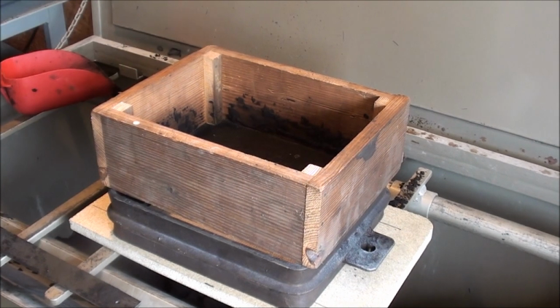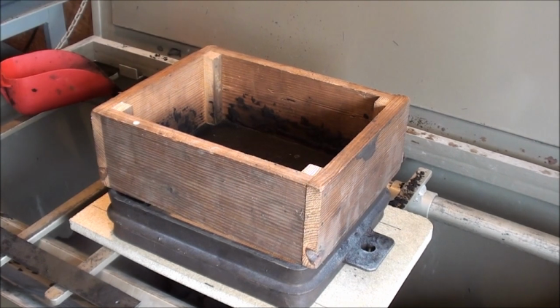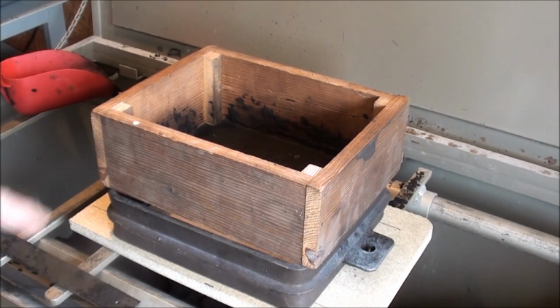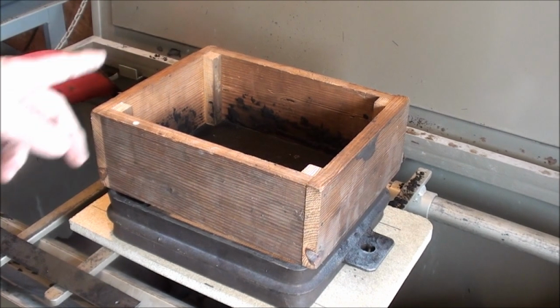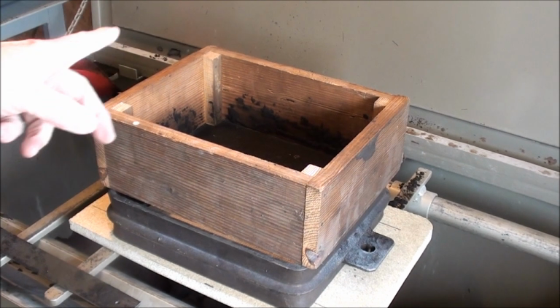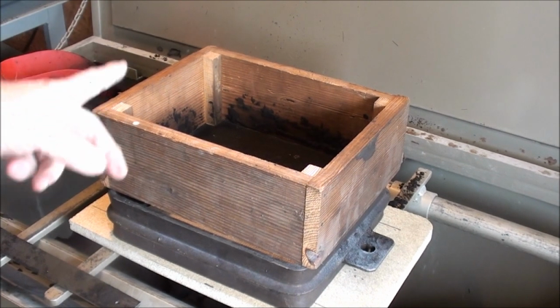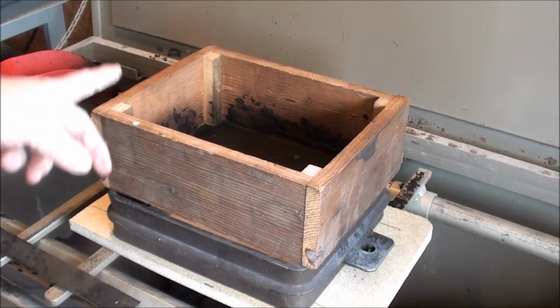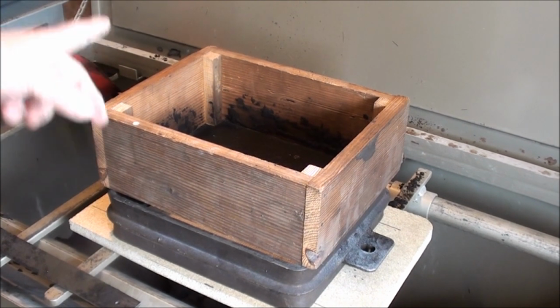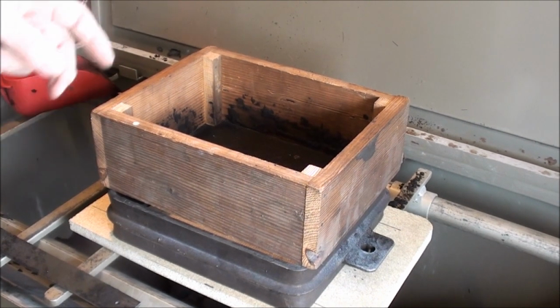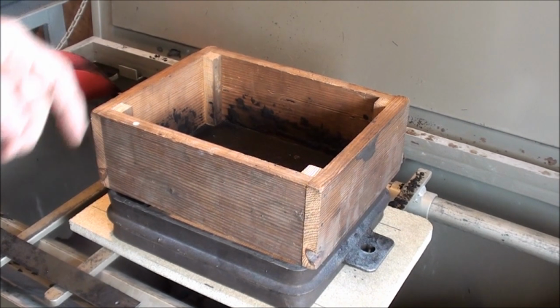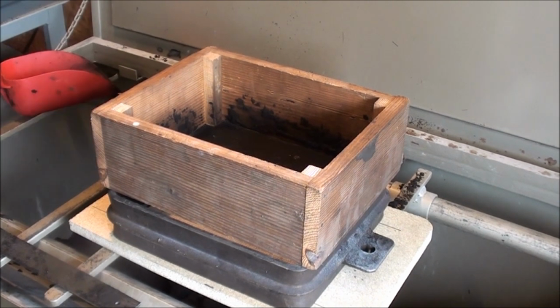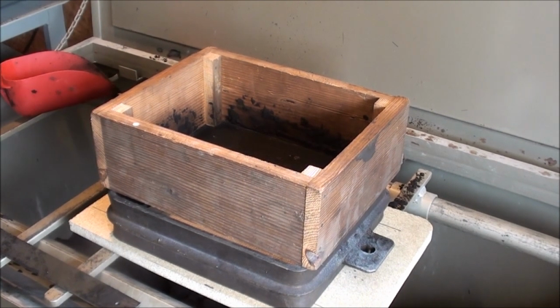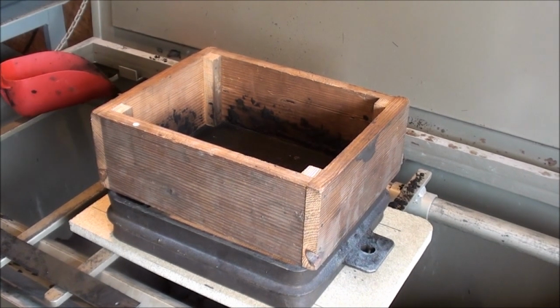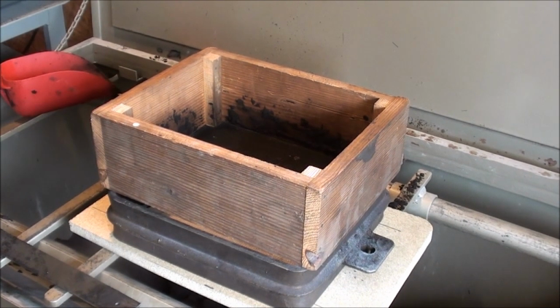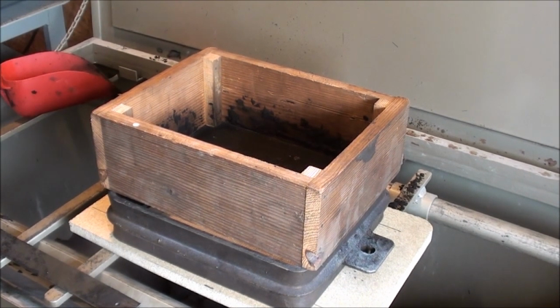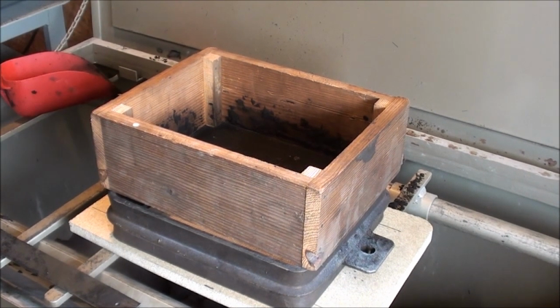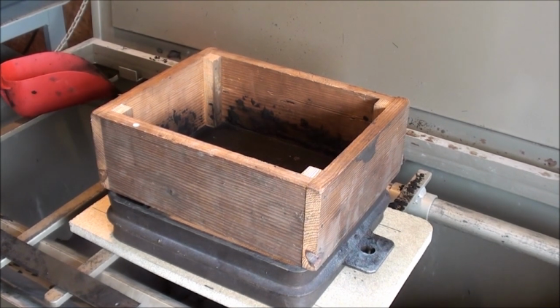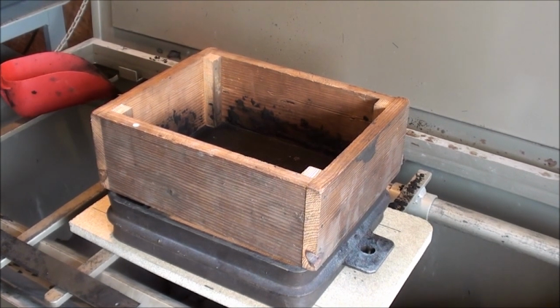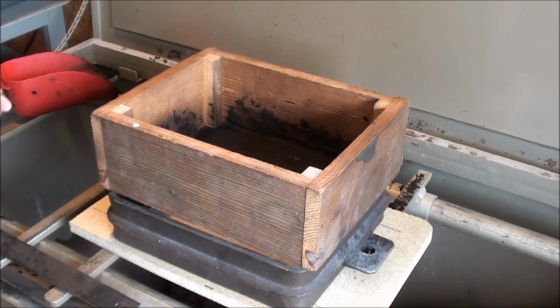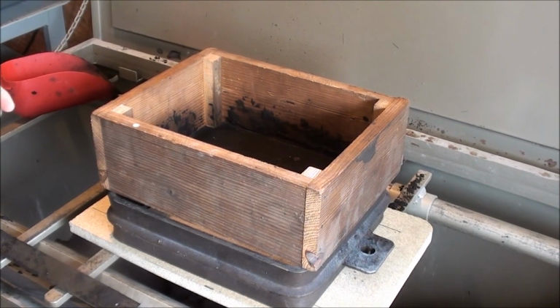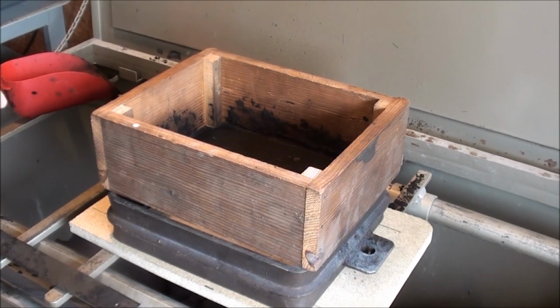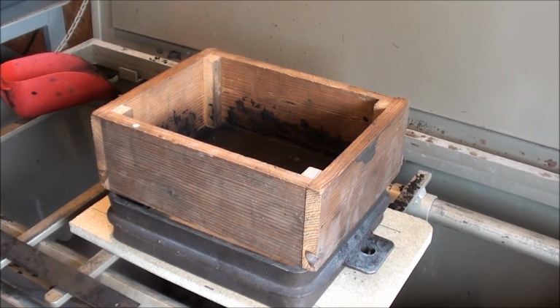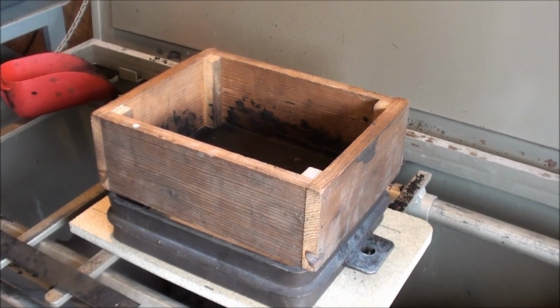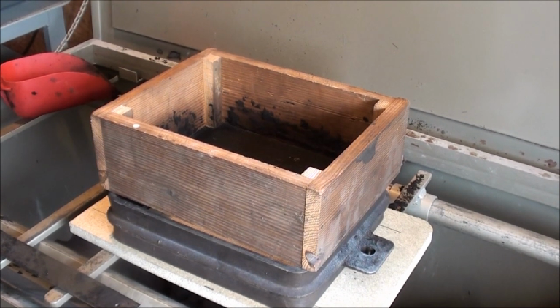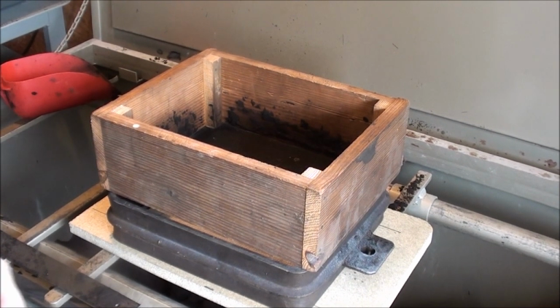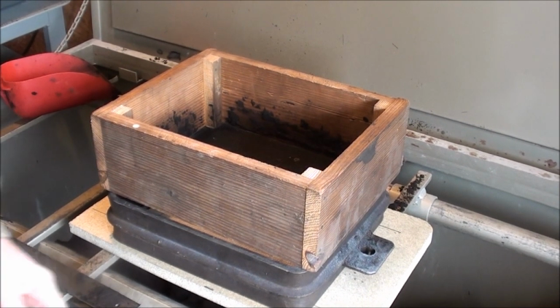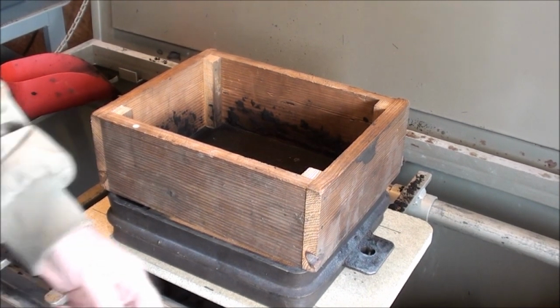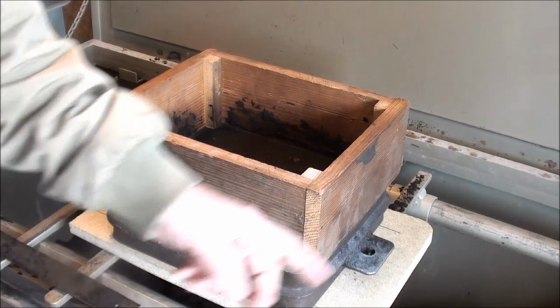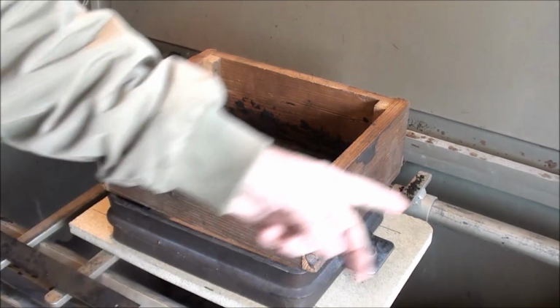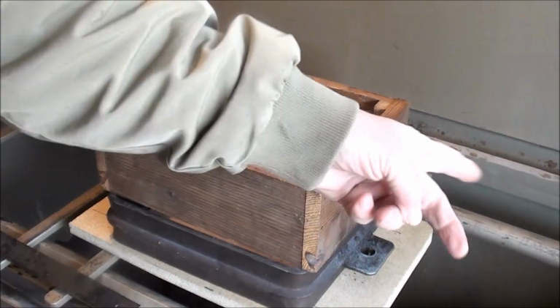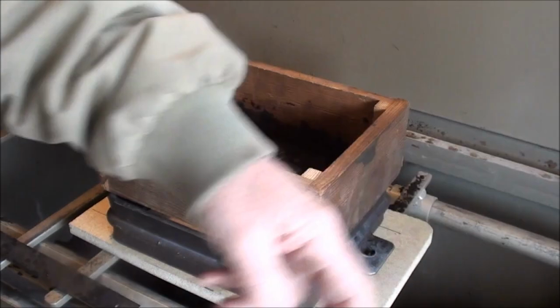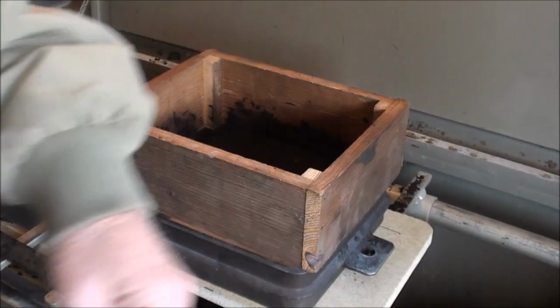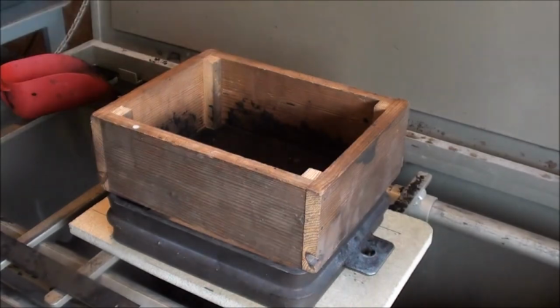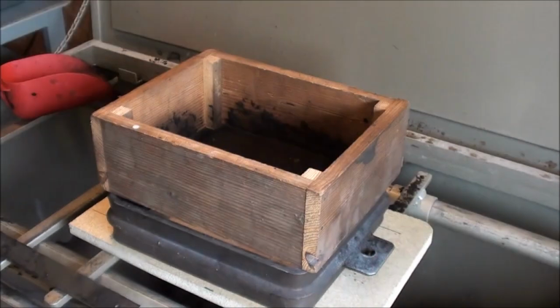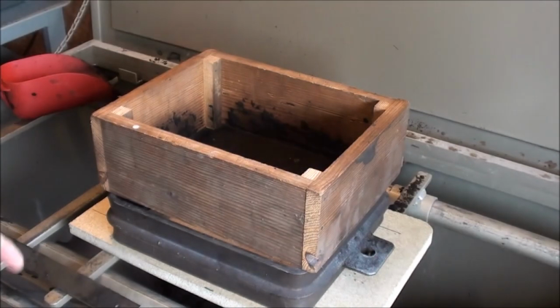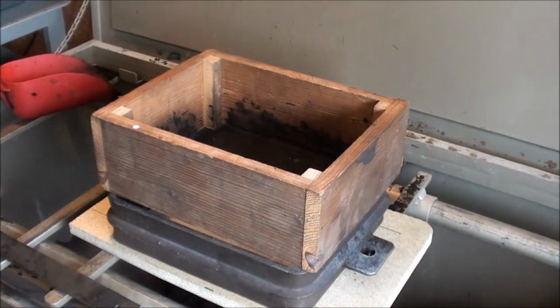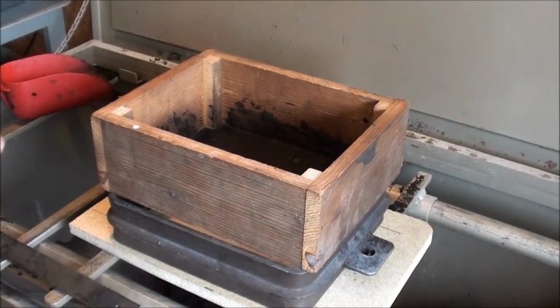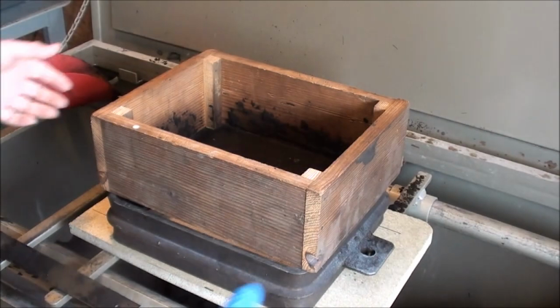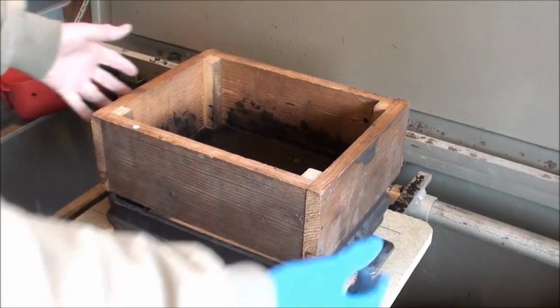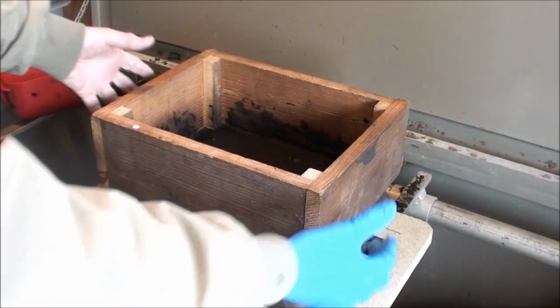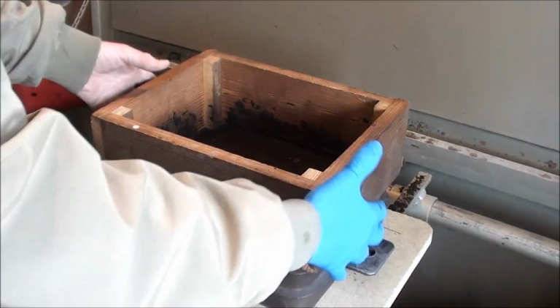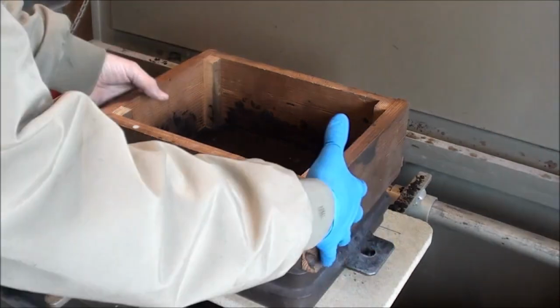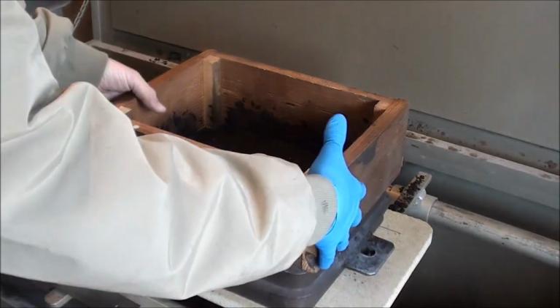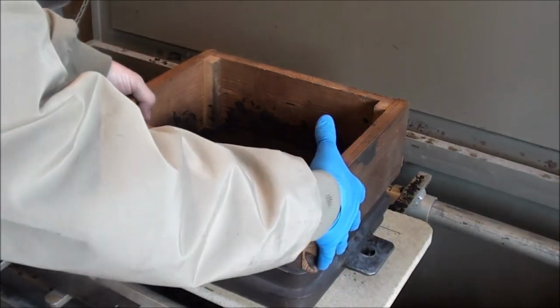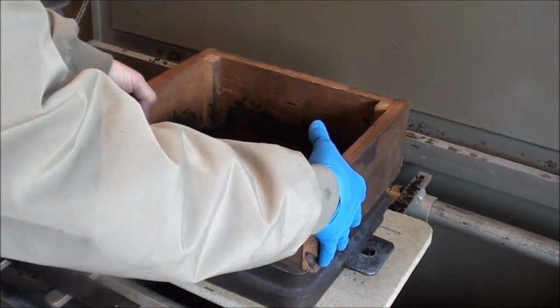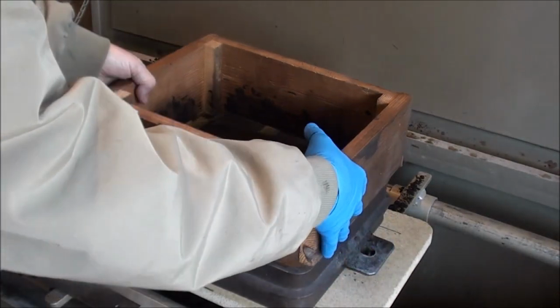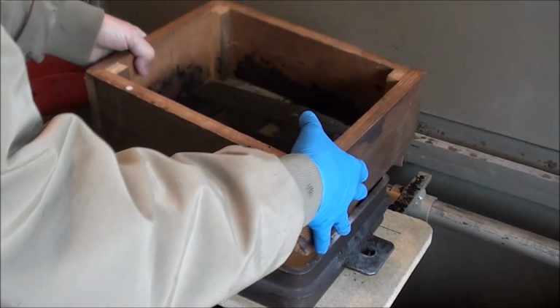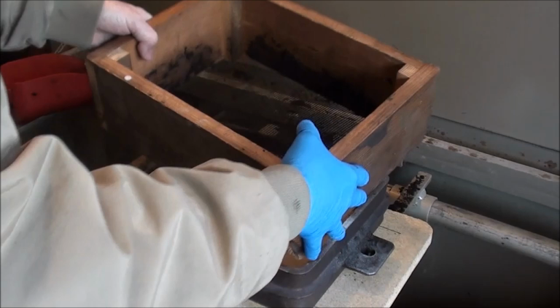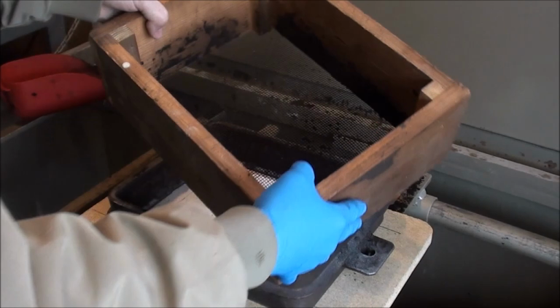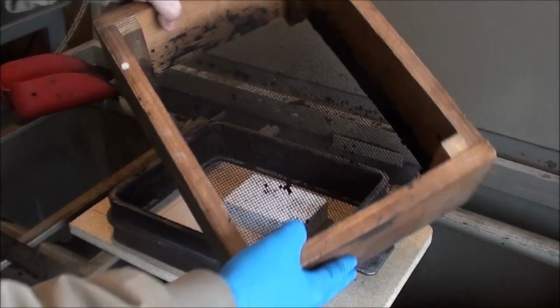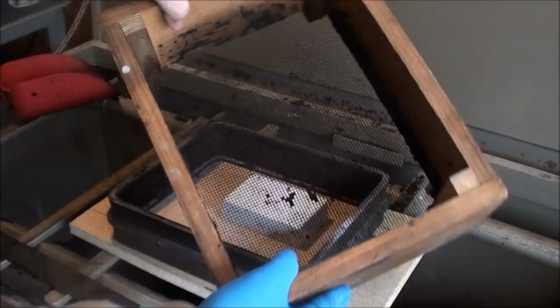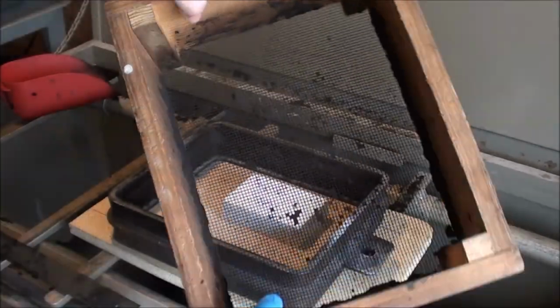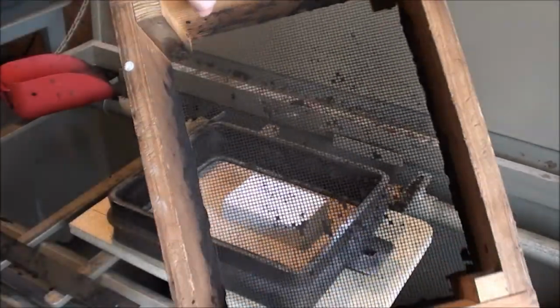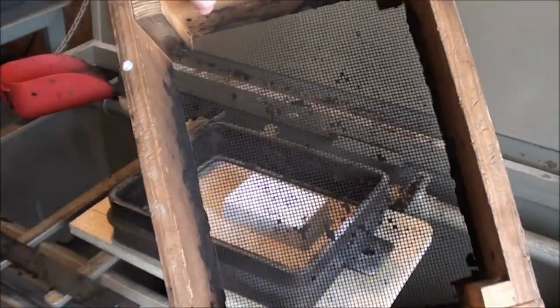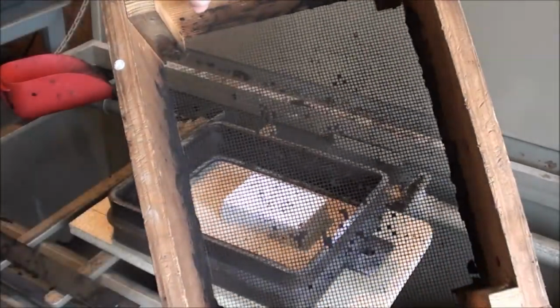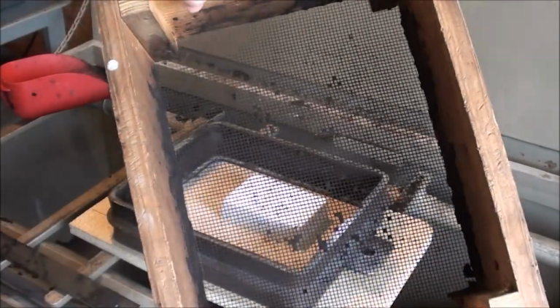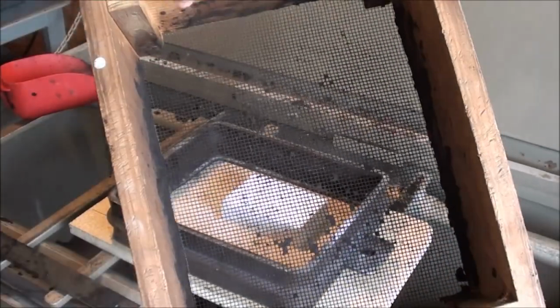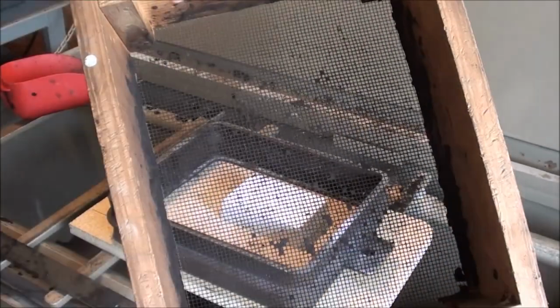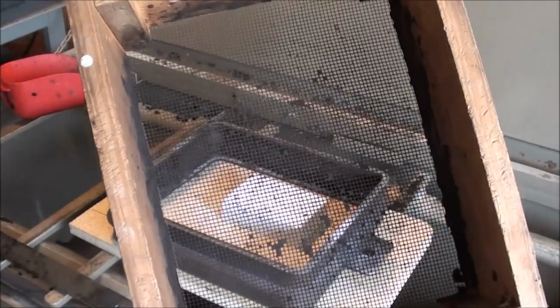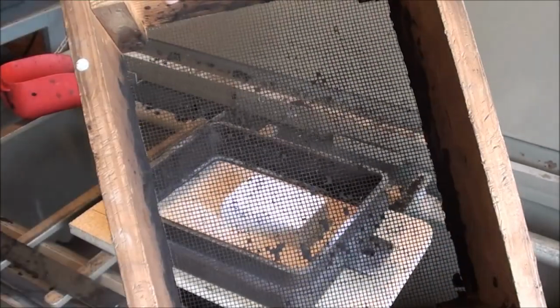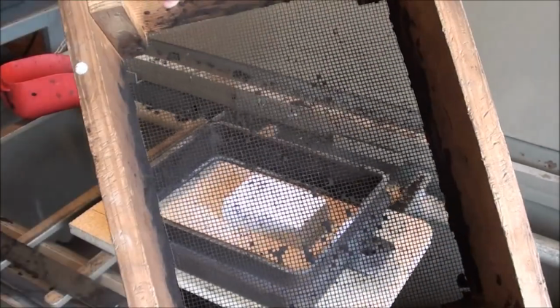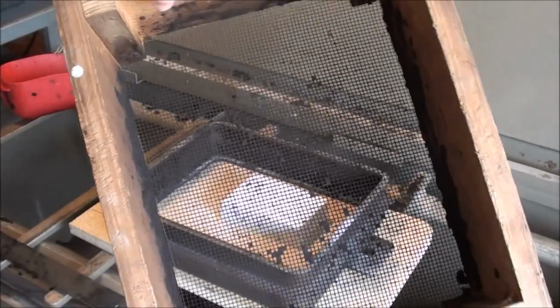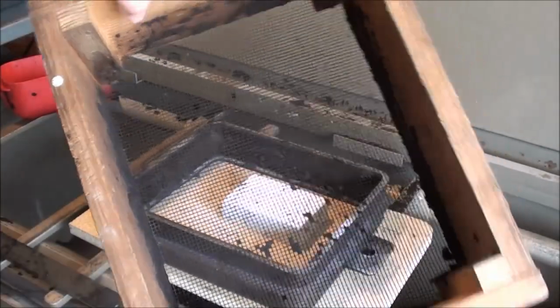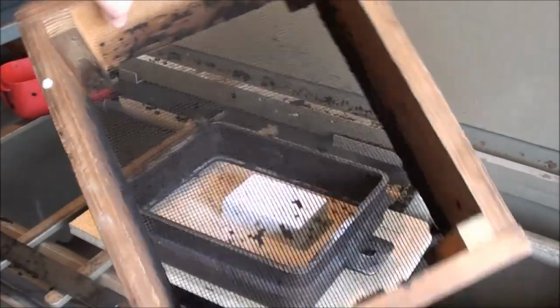This is a homemade riddle. I've got a better one down in there too, but this is just the right size, and it's a 1 1/8 inch screen.